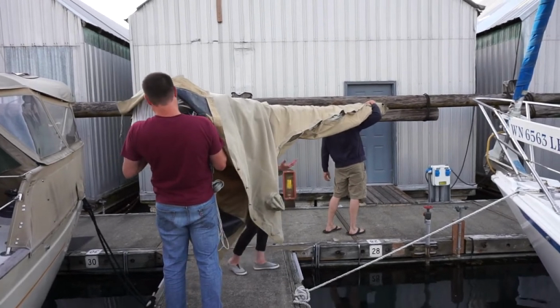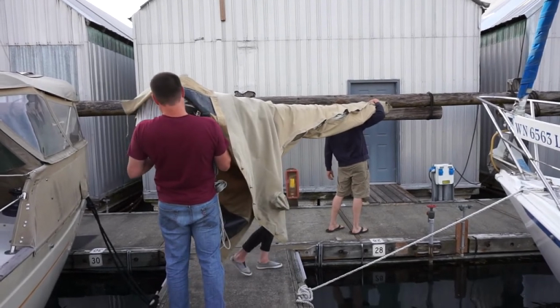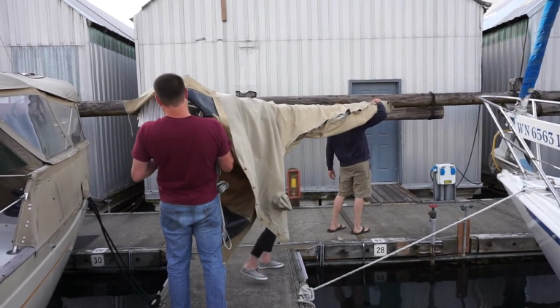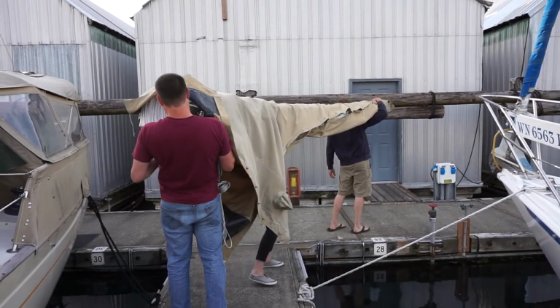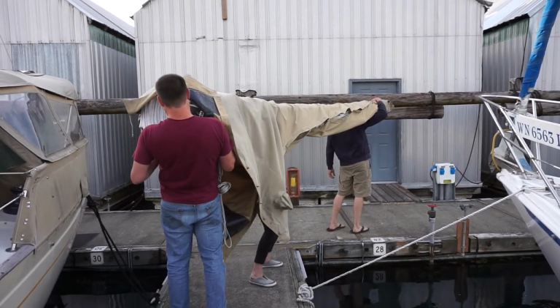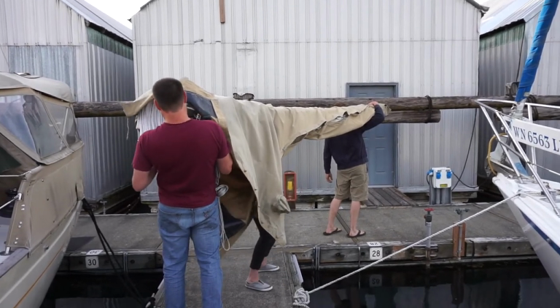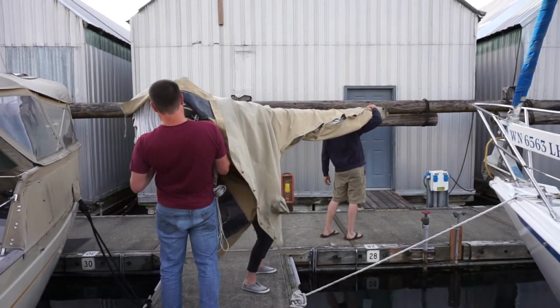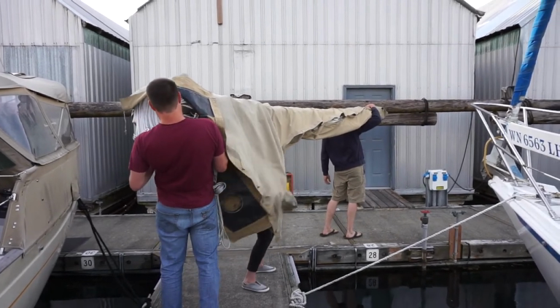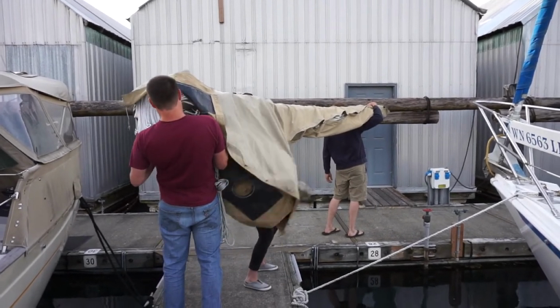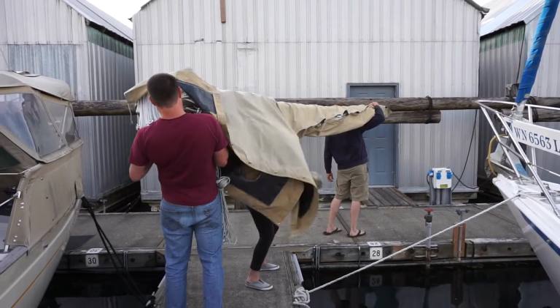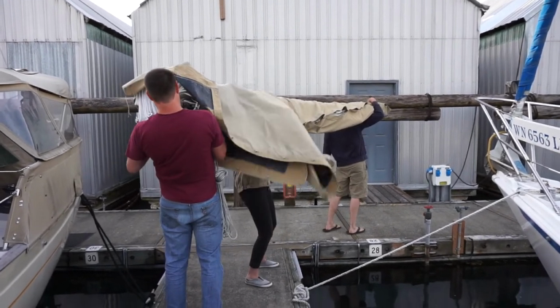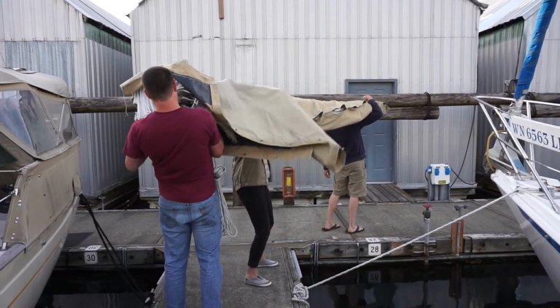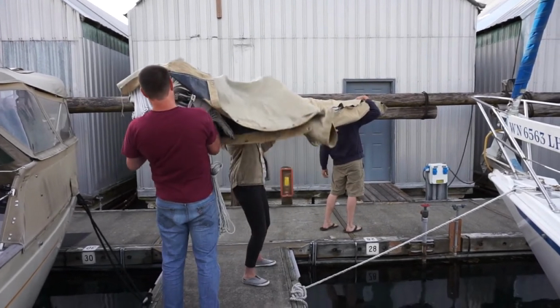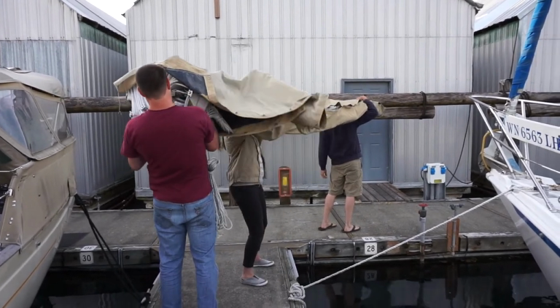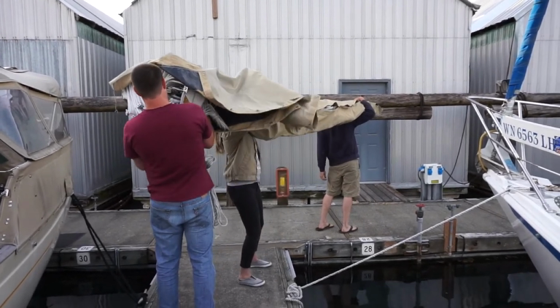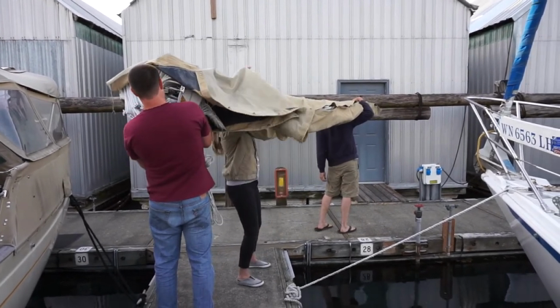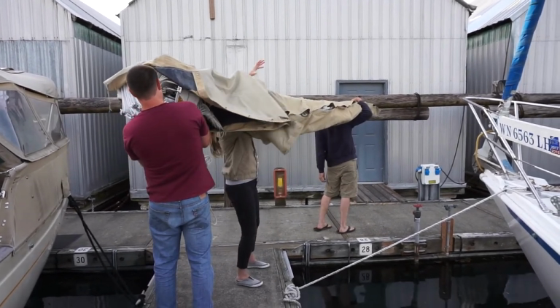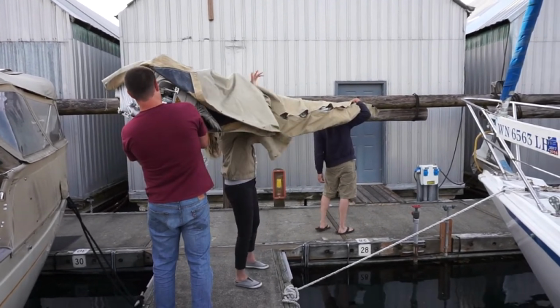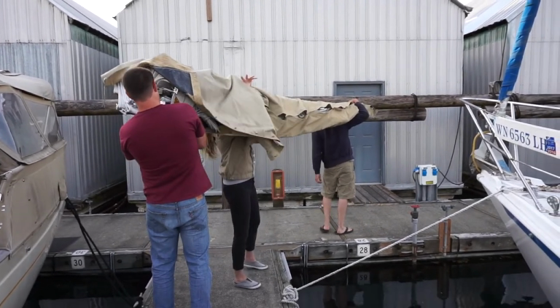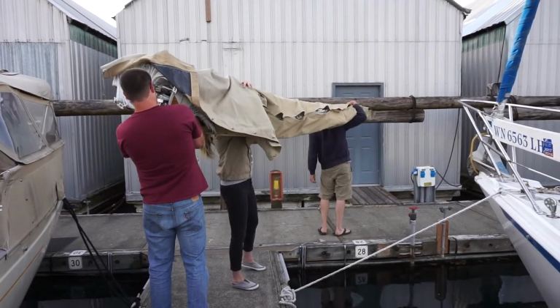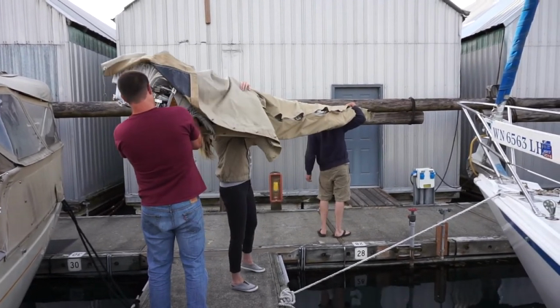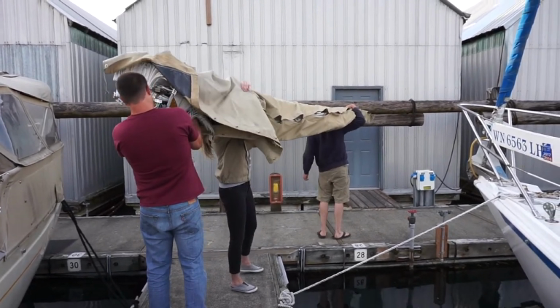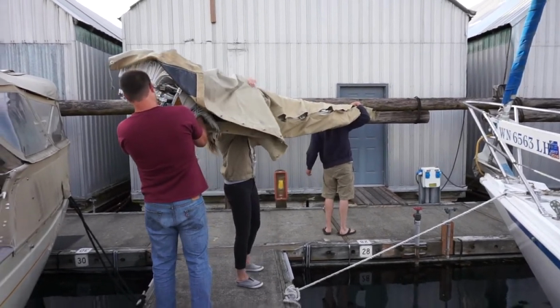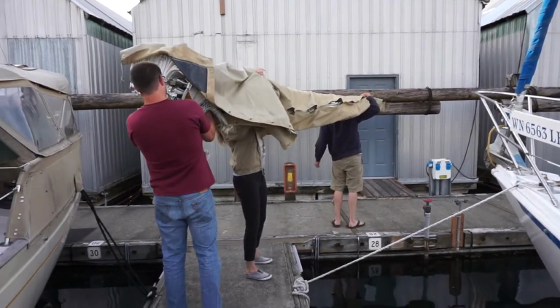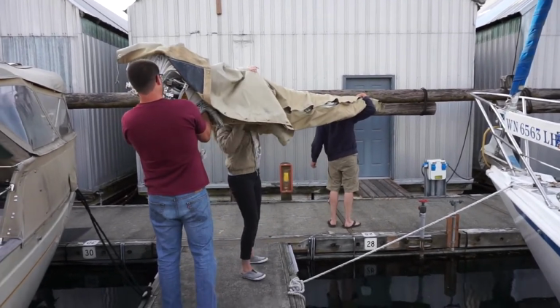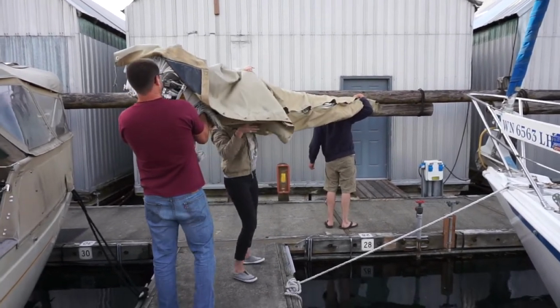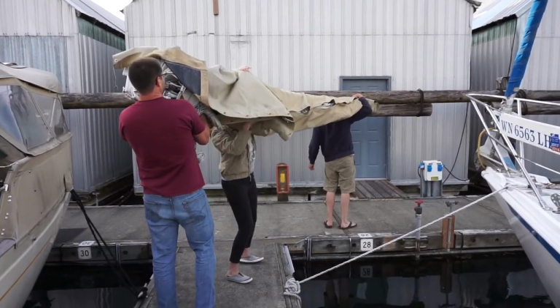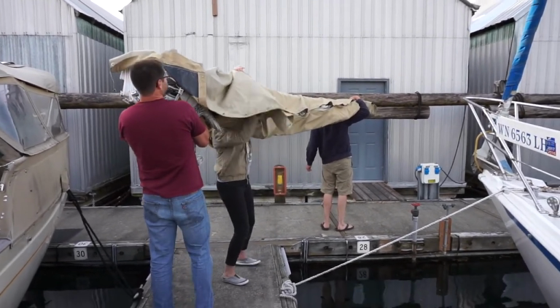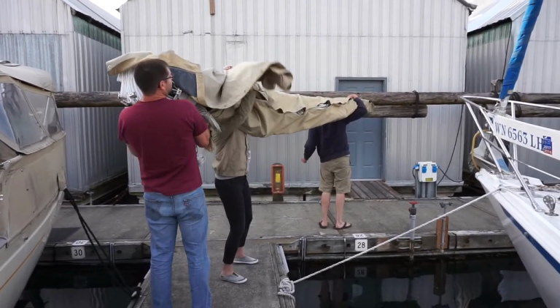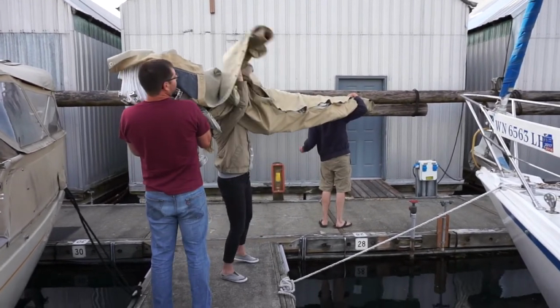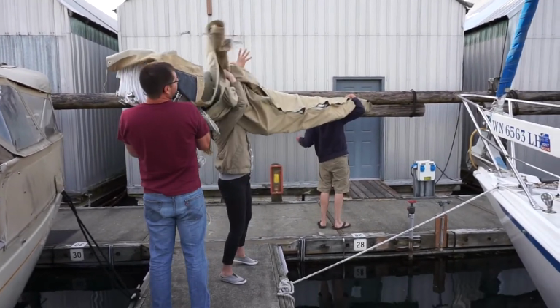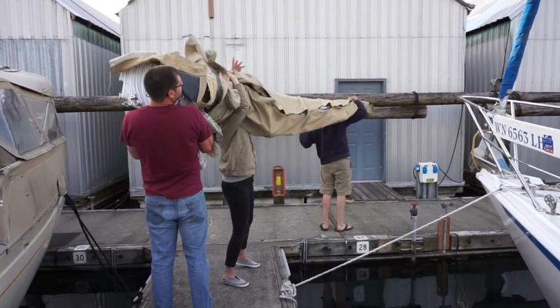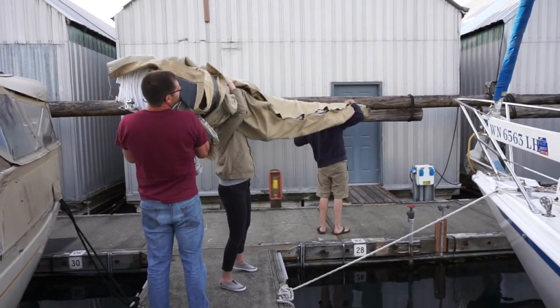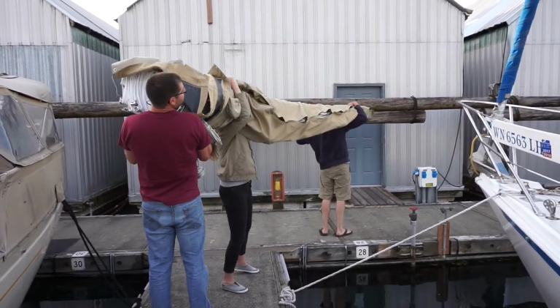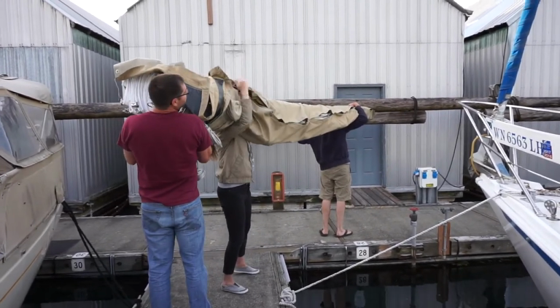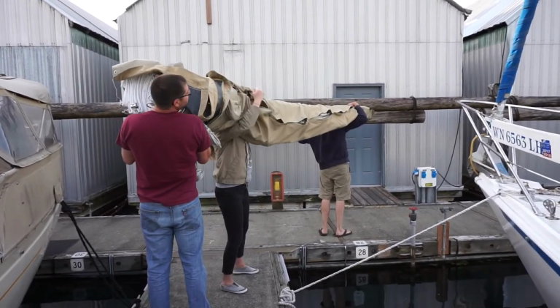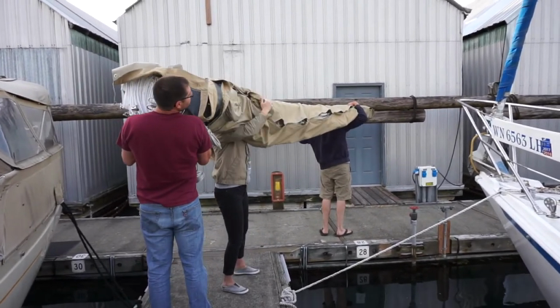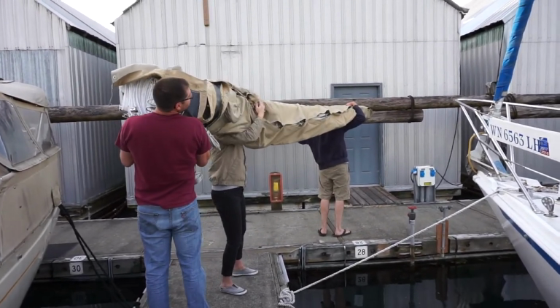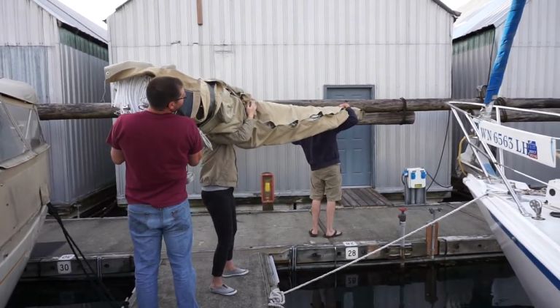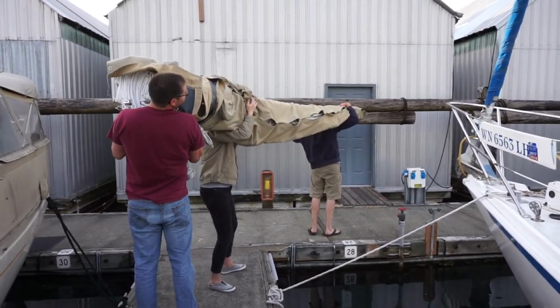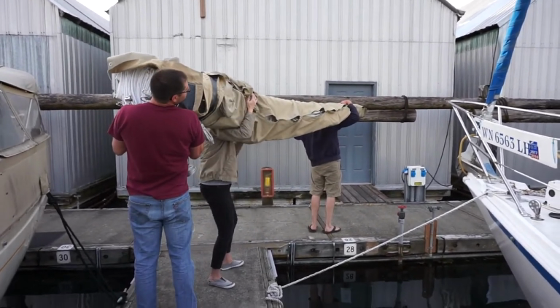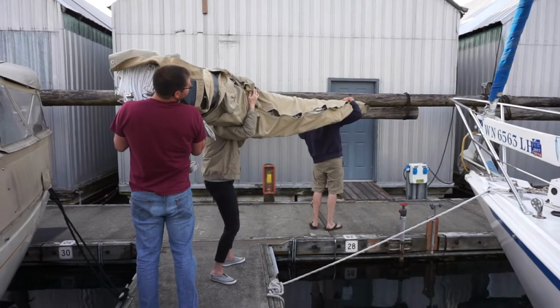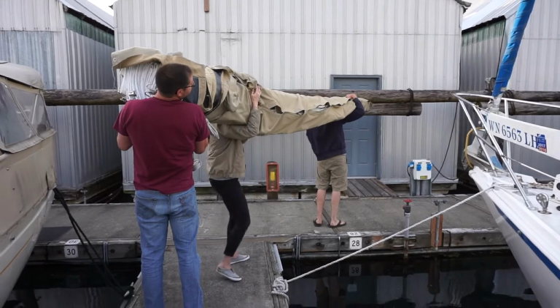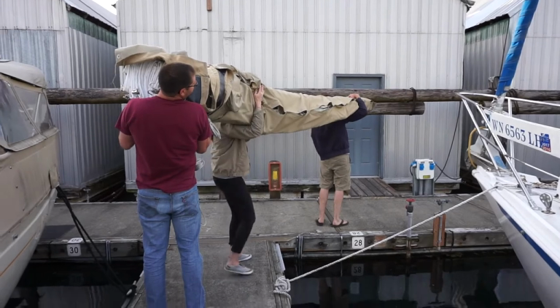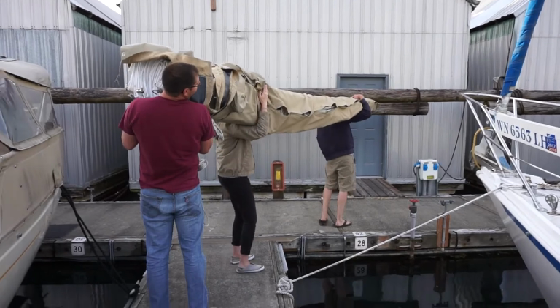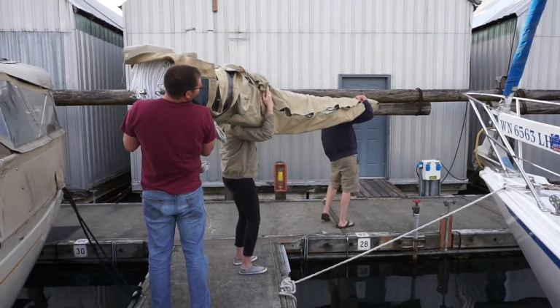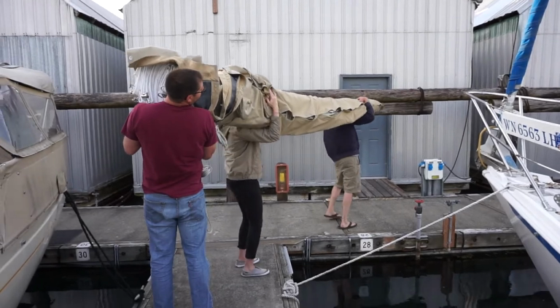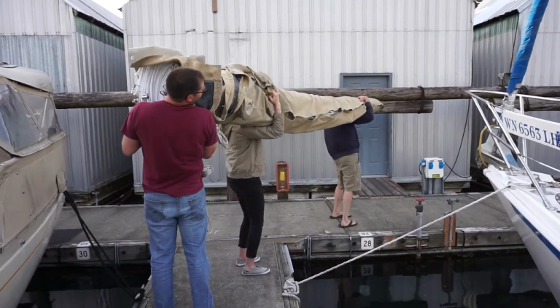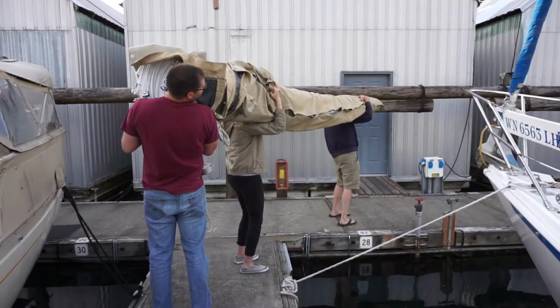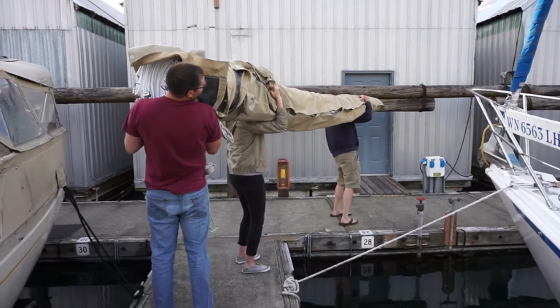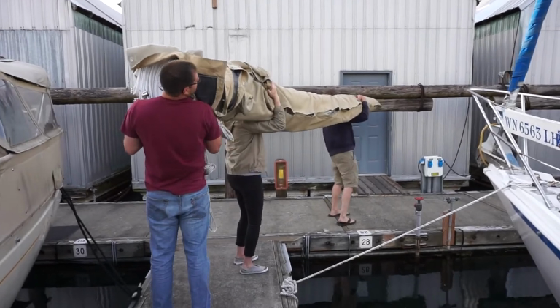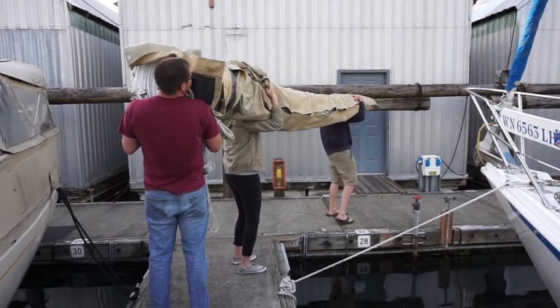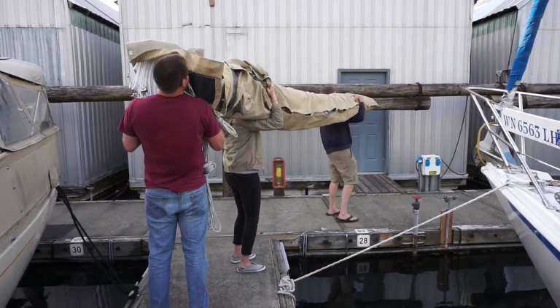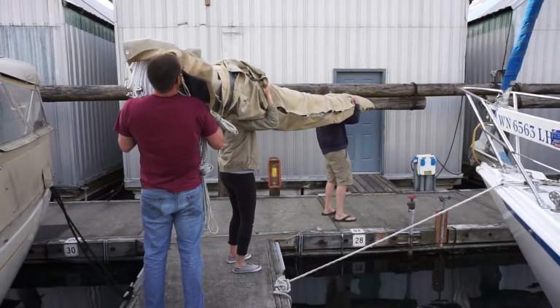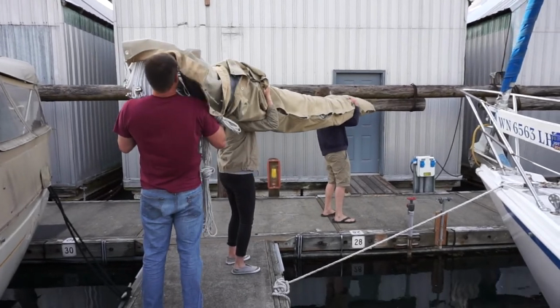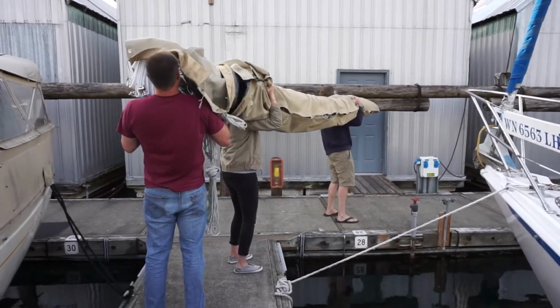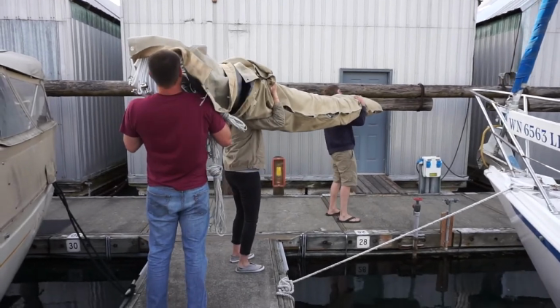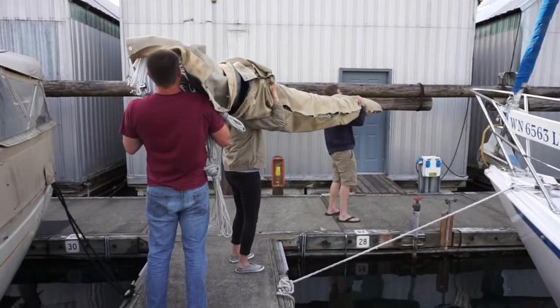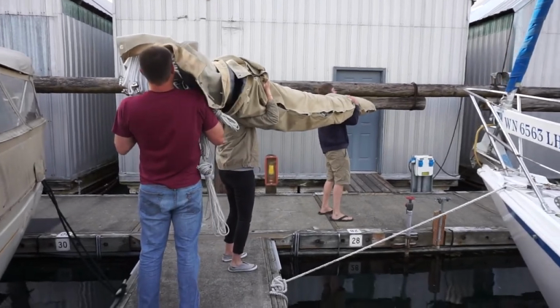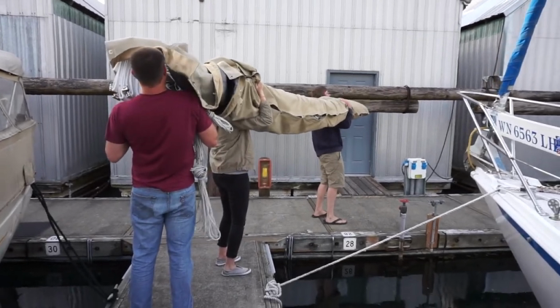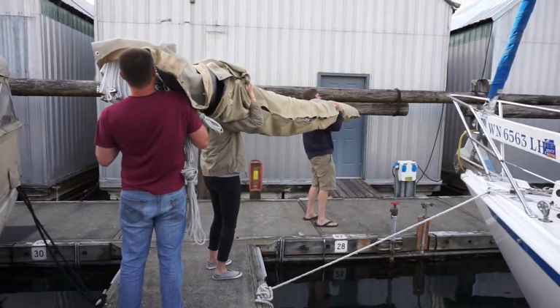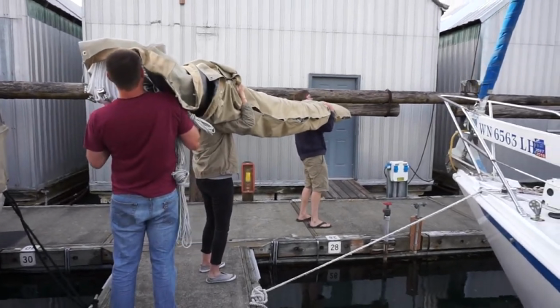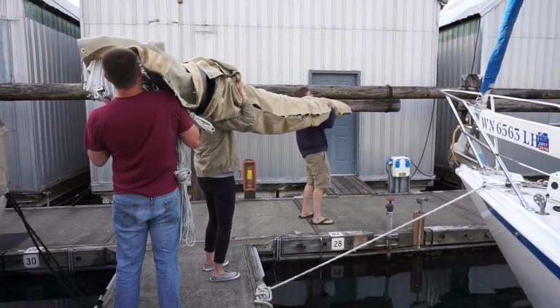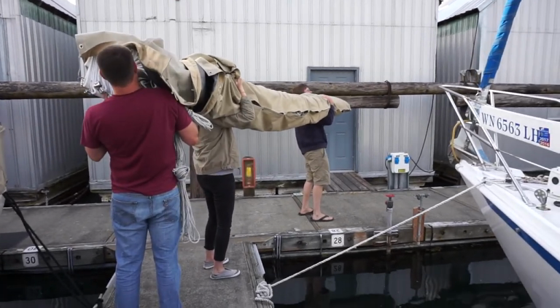Do you think this is considered boat work? I need to turn a little bit - turn to starboard. Don't walk into the water, Niko.